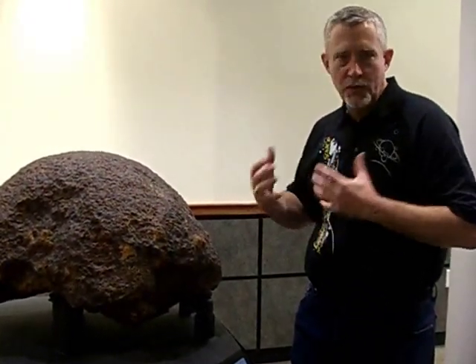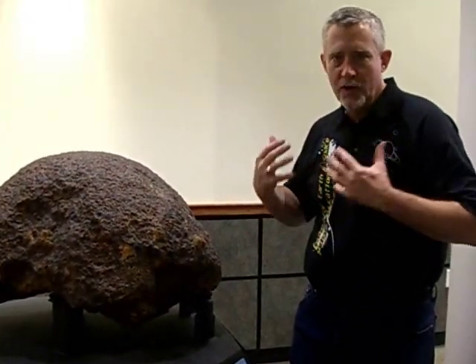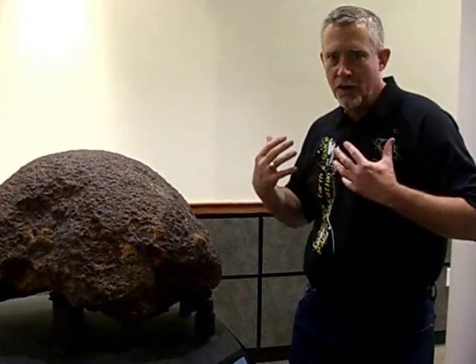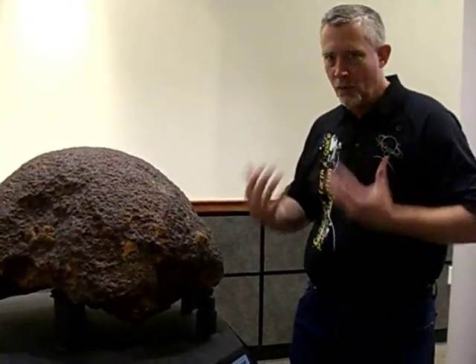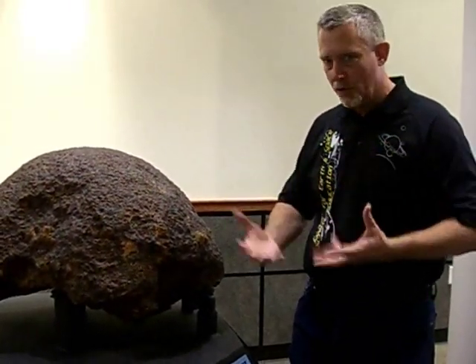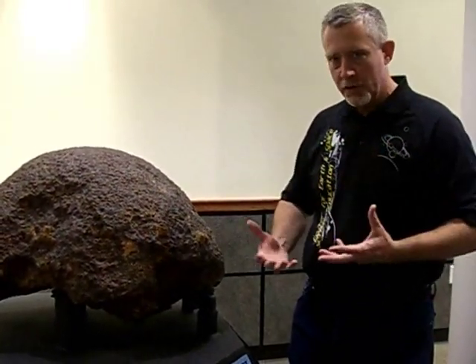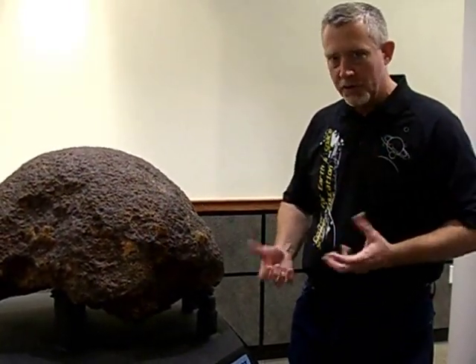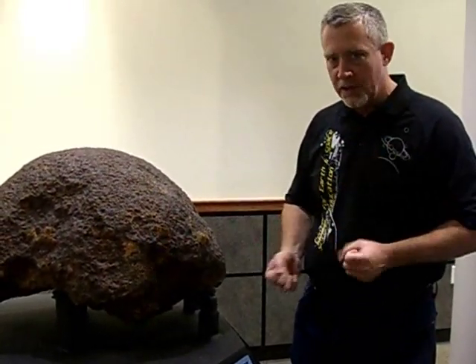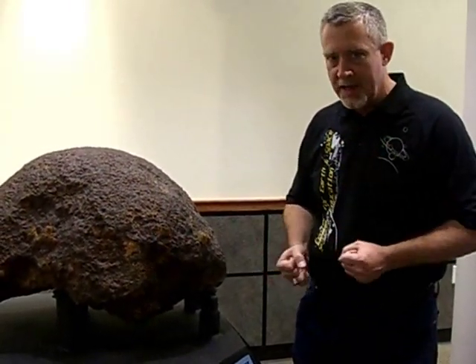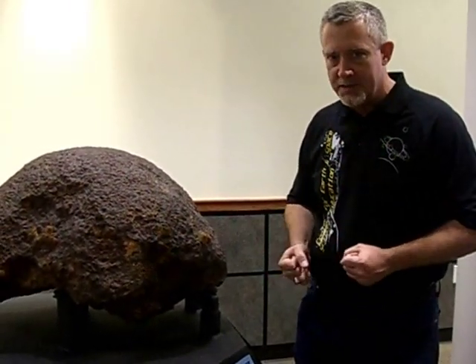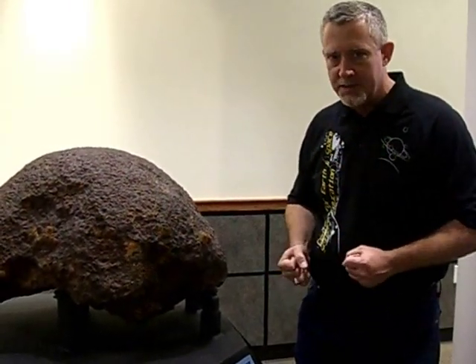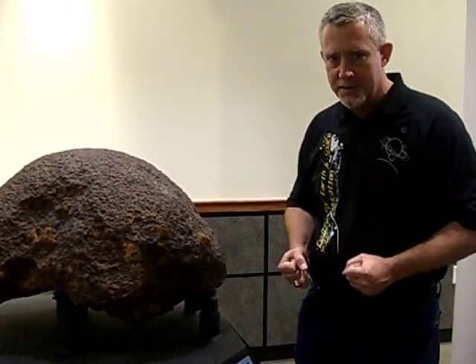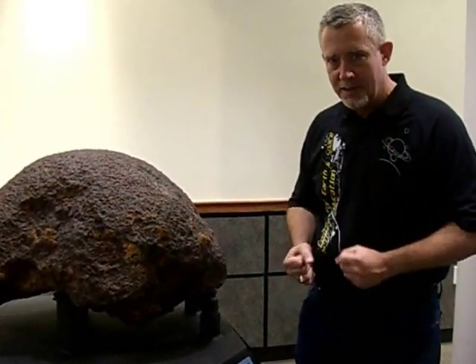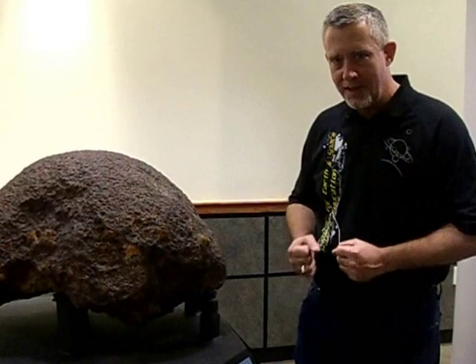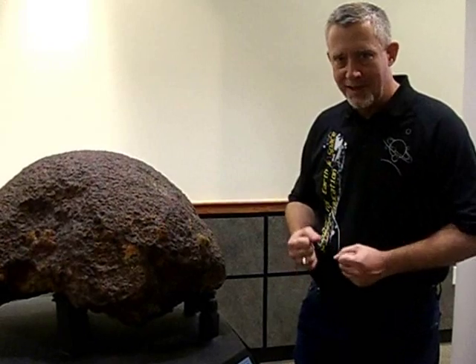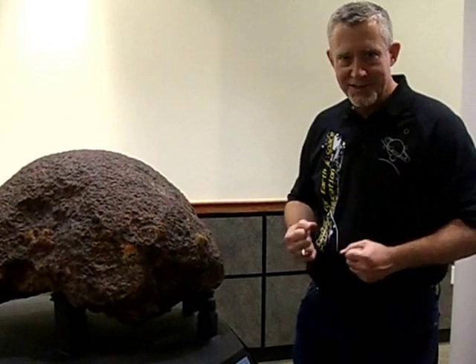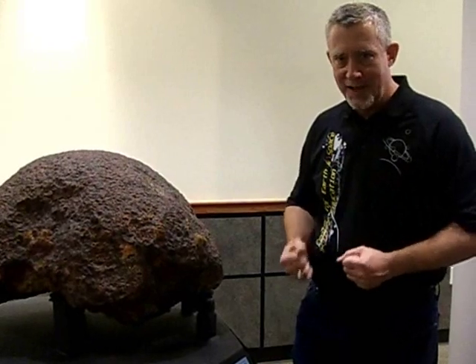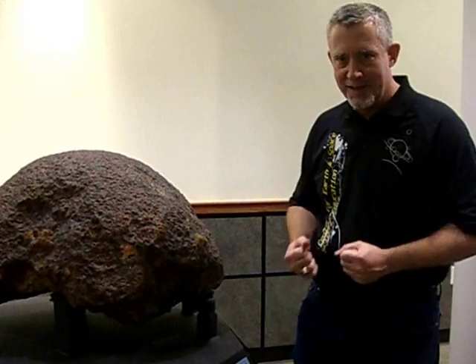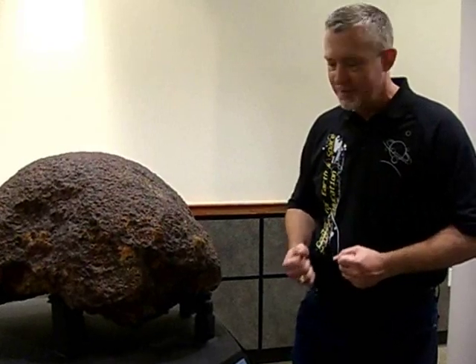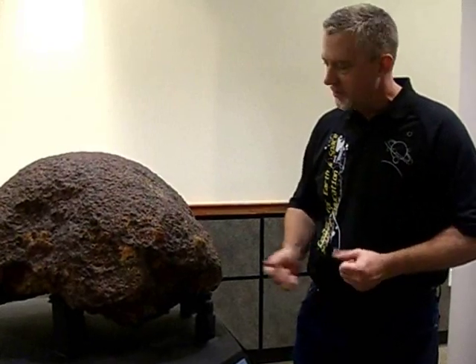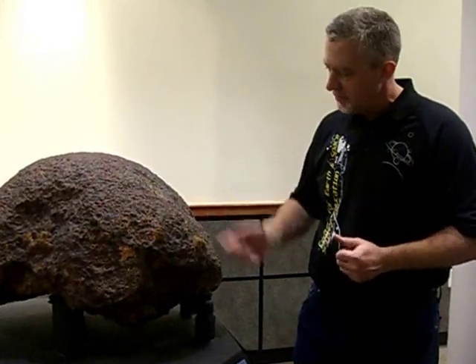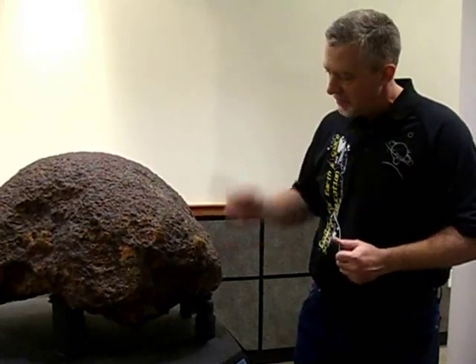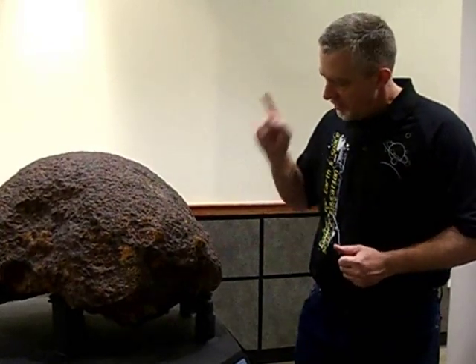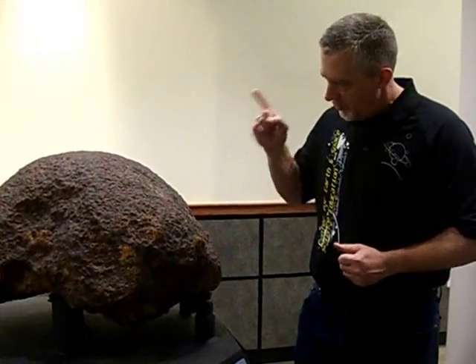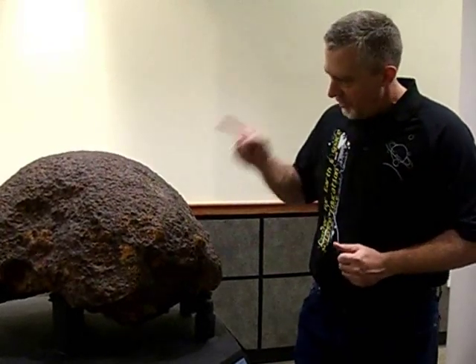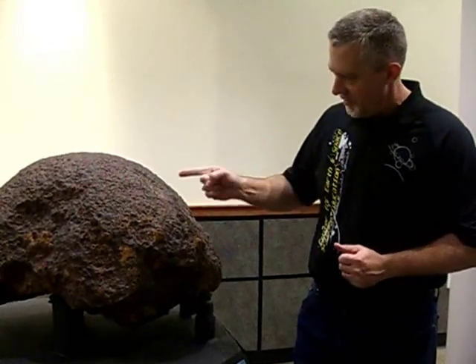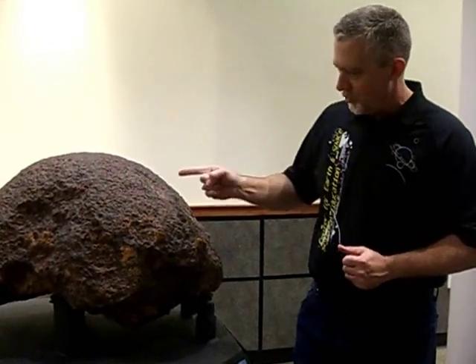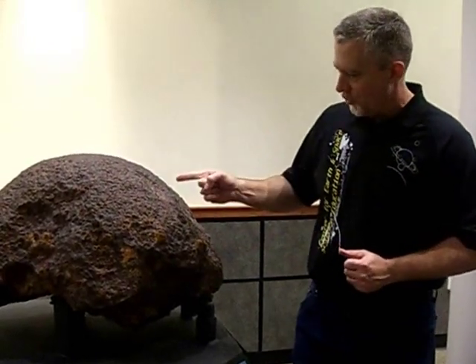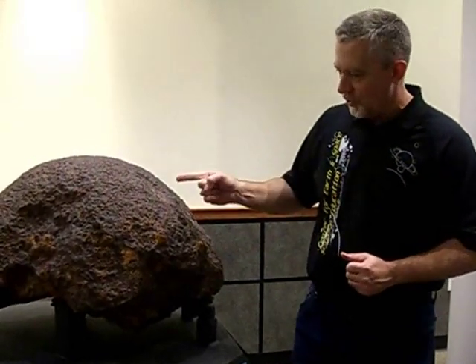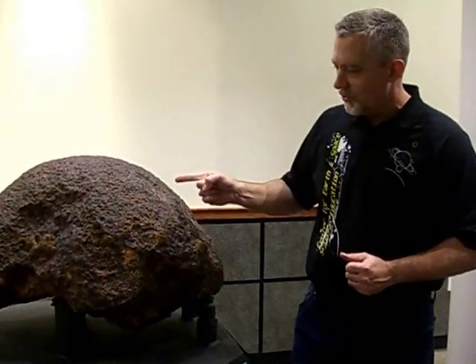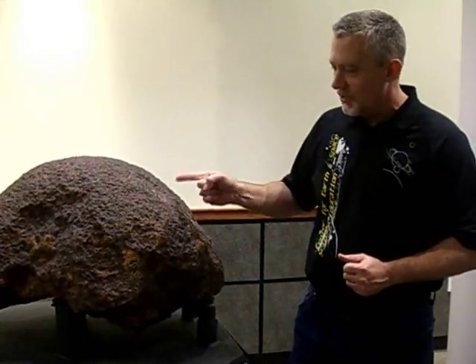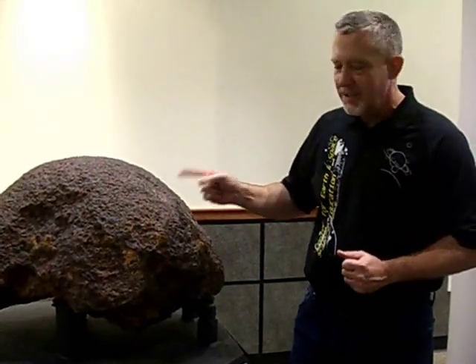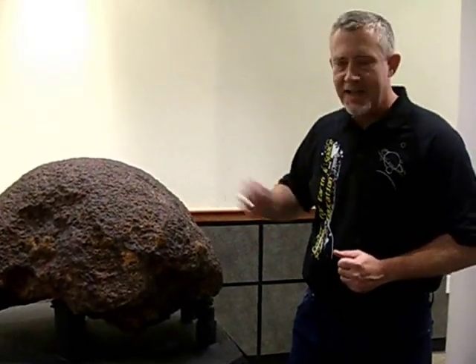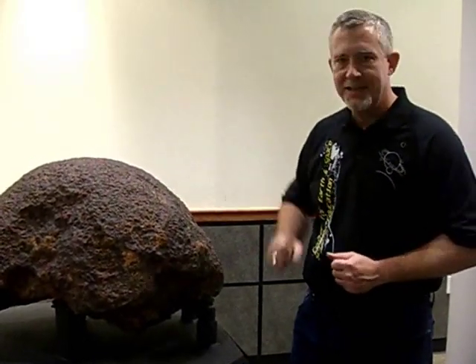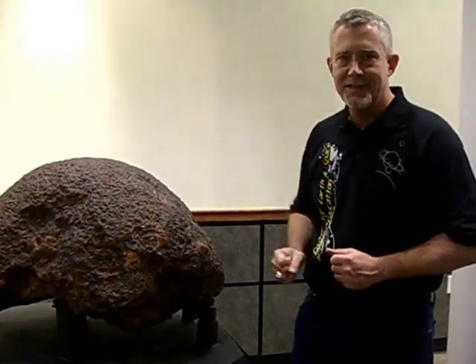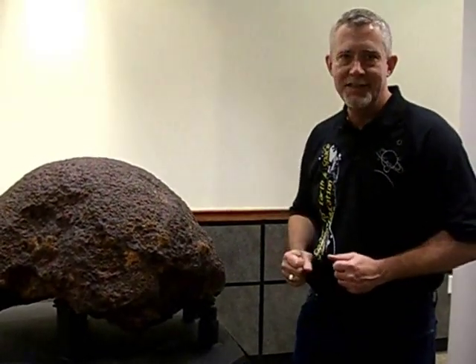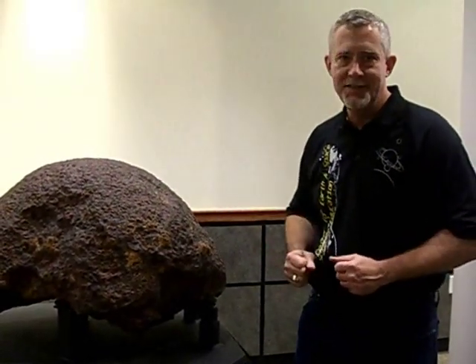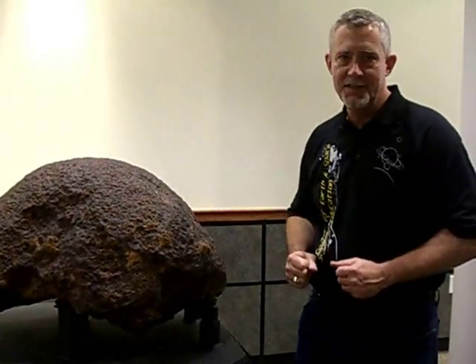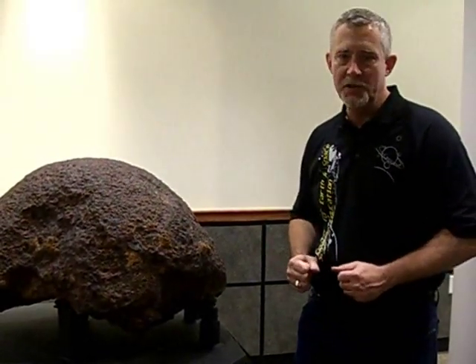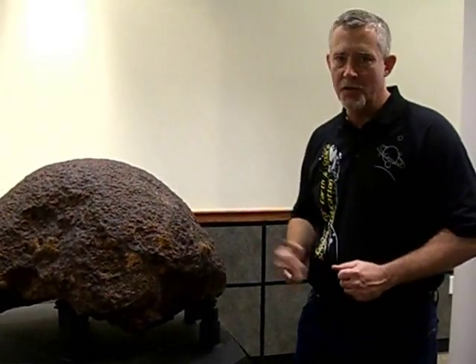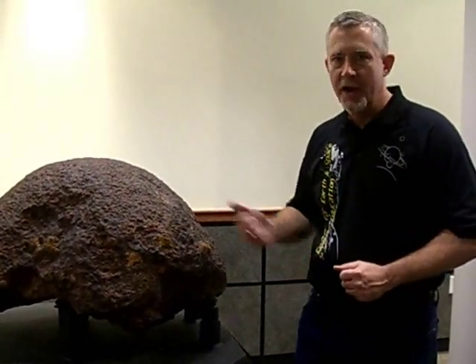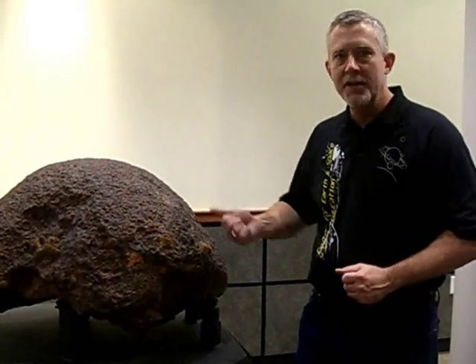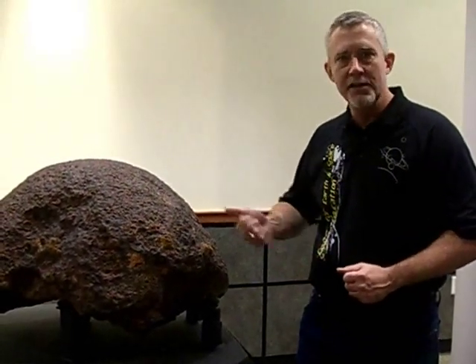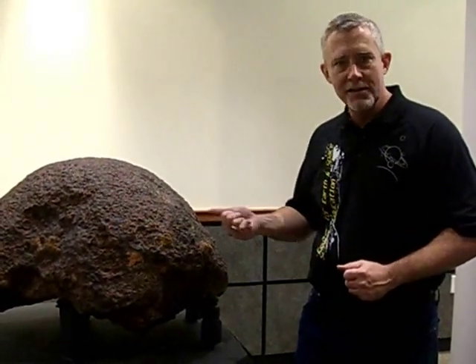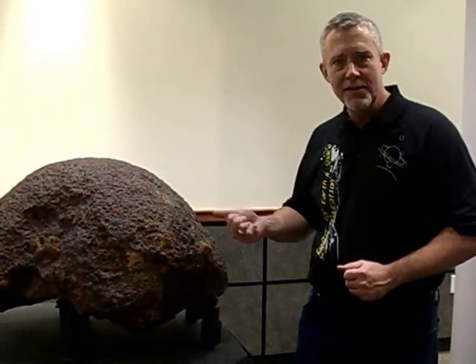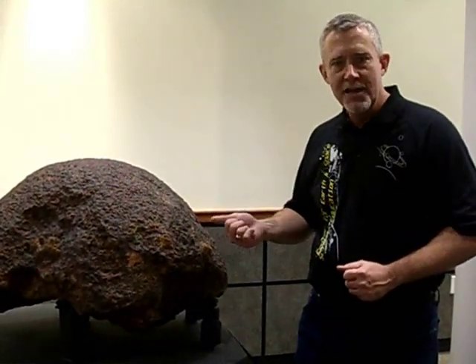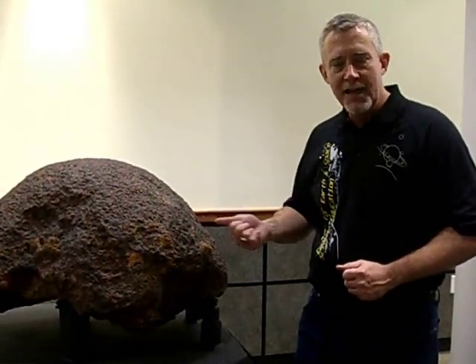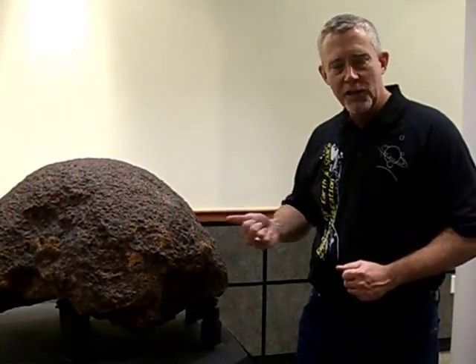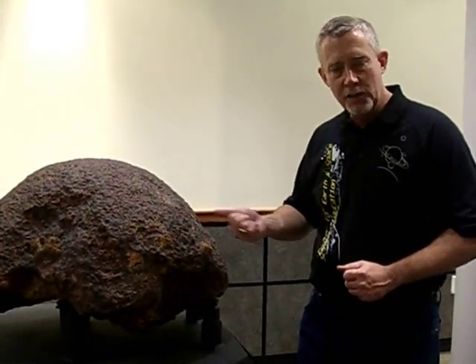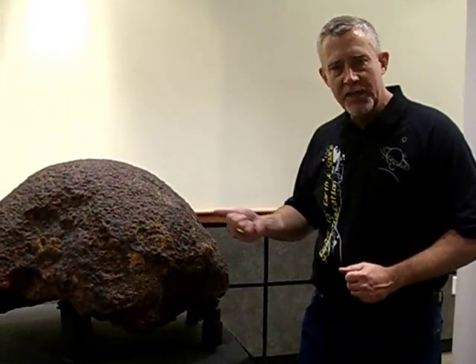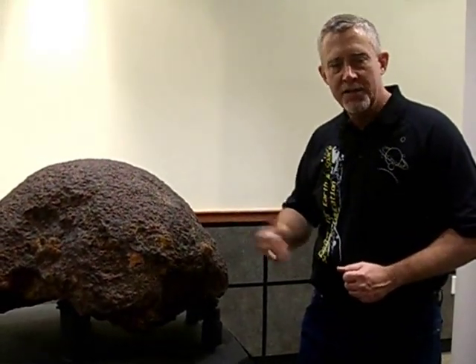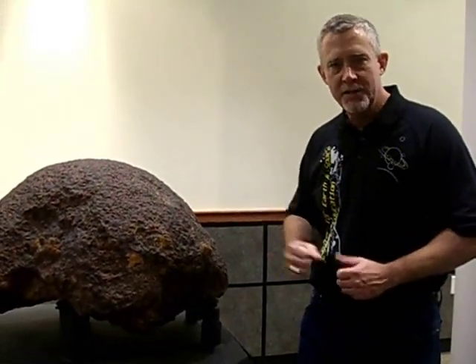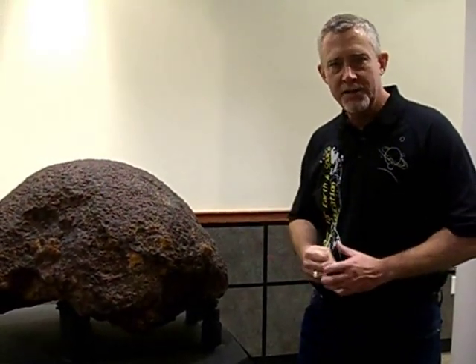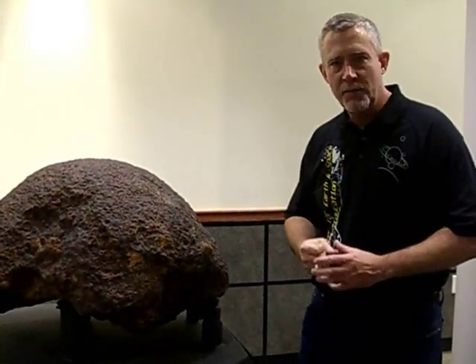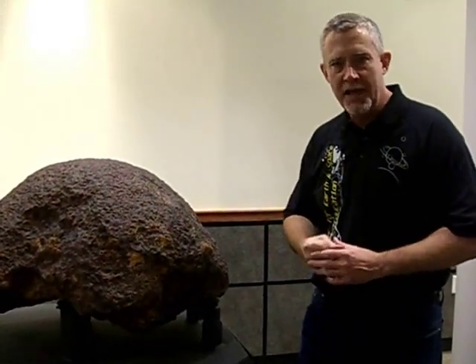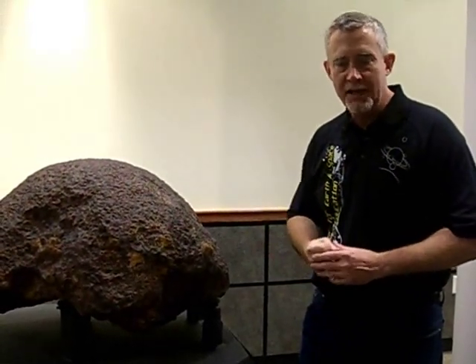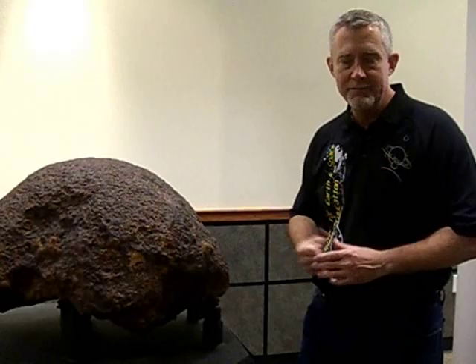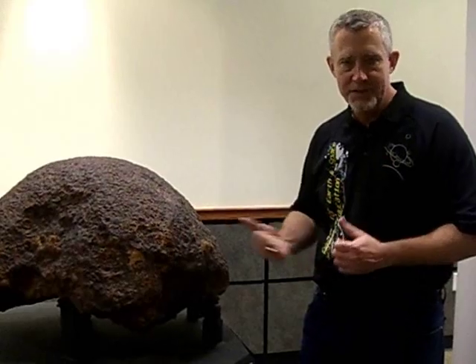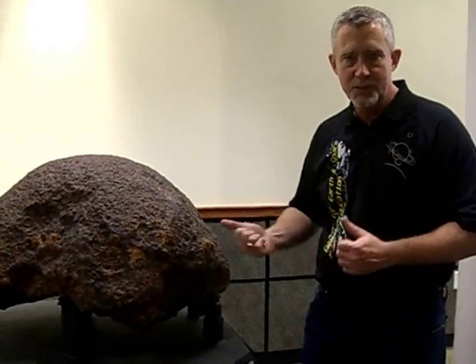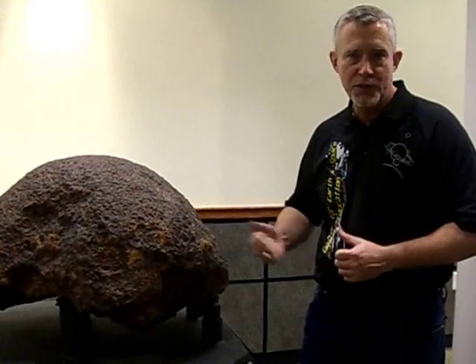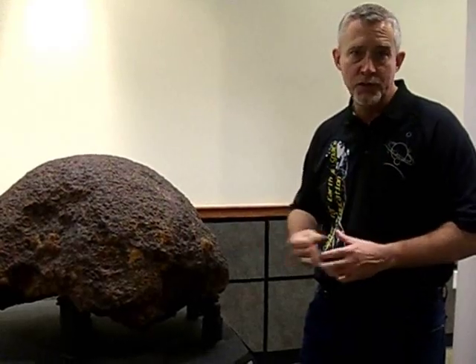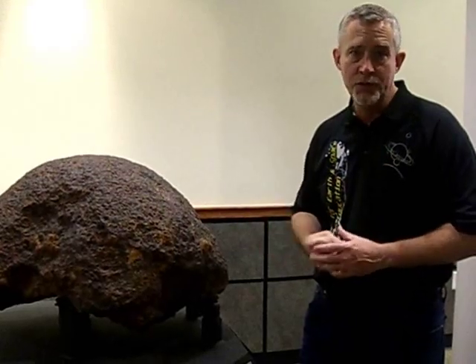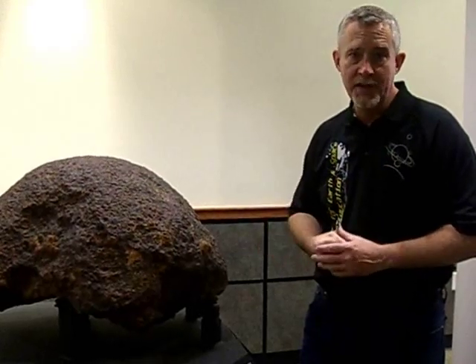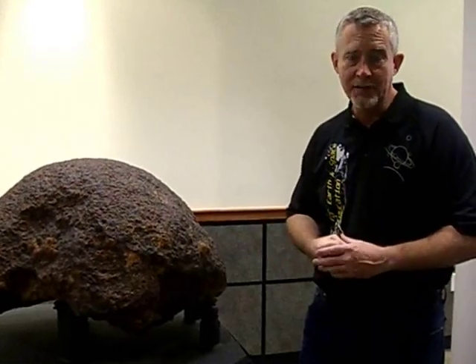So we are a world-class science center. We have a world-class exhibit right here, and it will be here until May. It's a pretty cool thing.